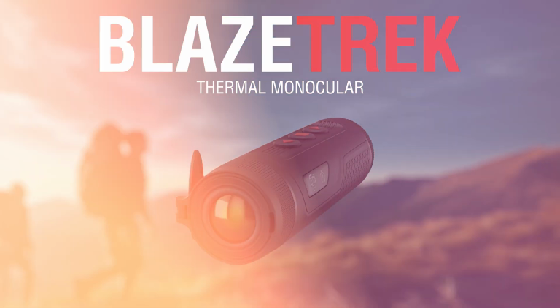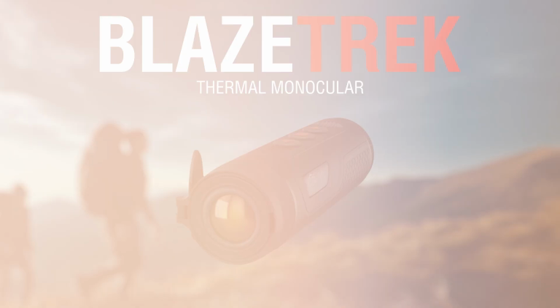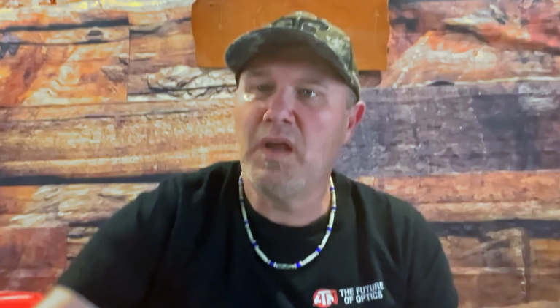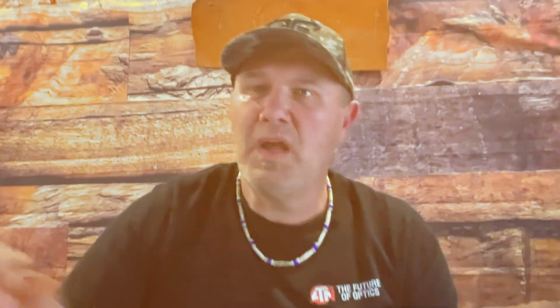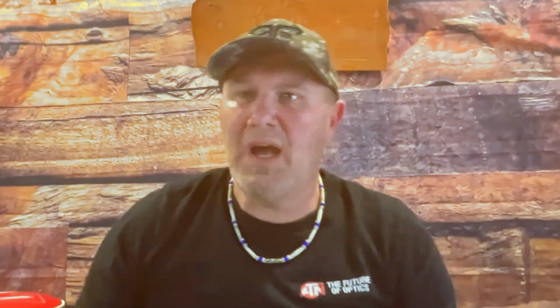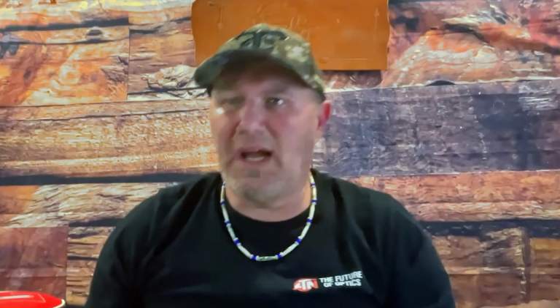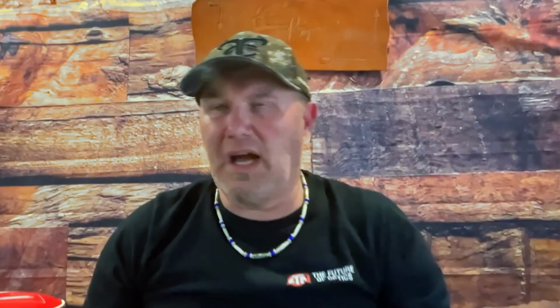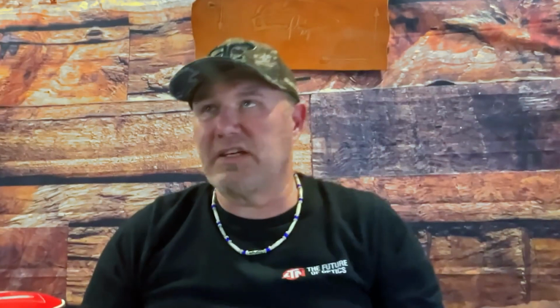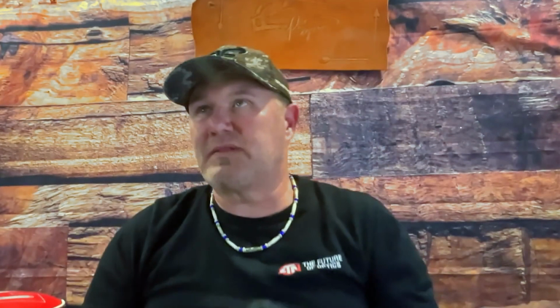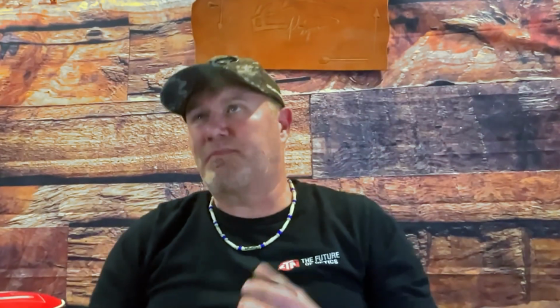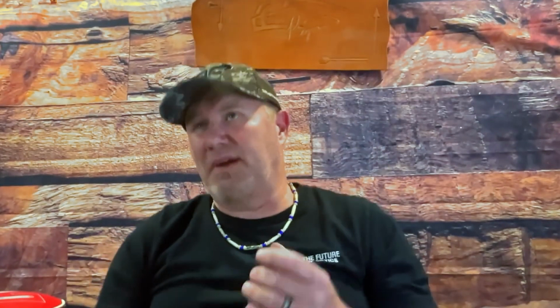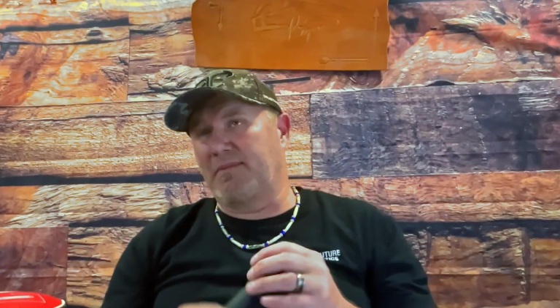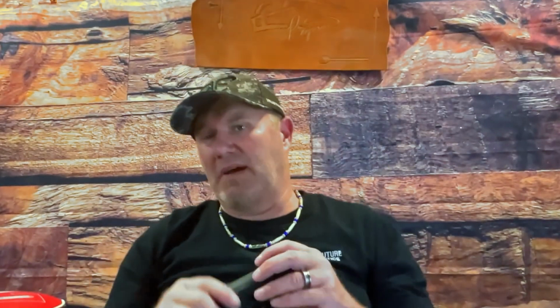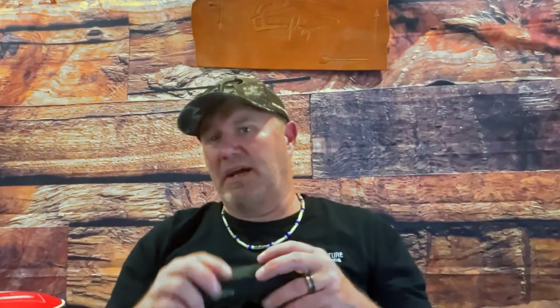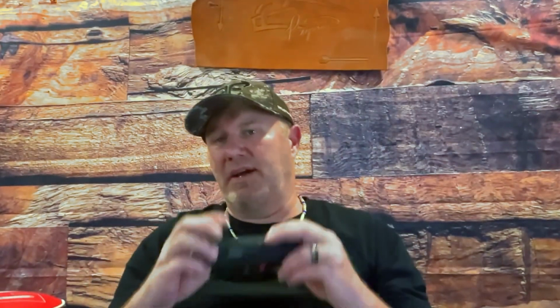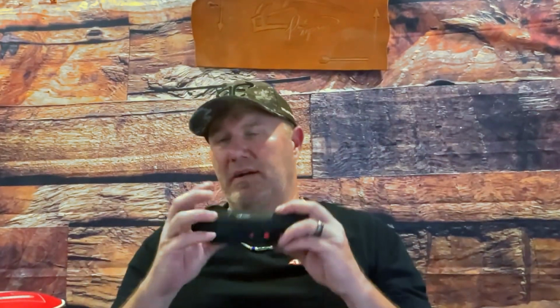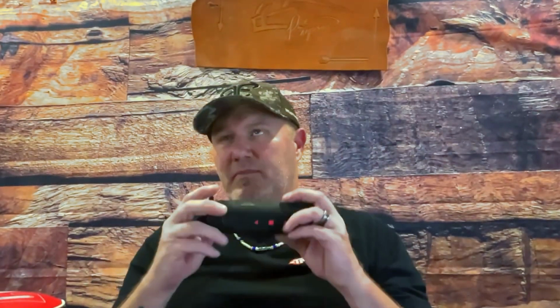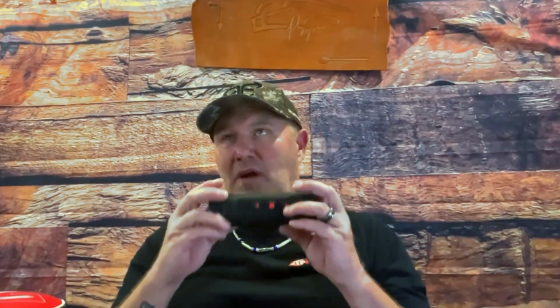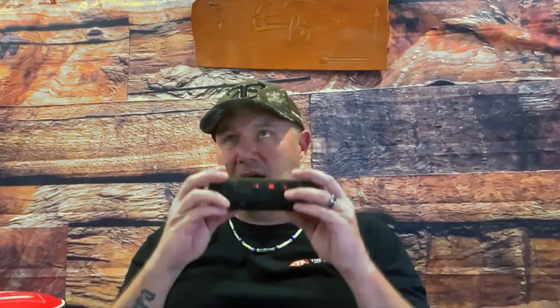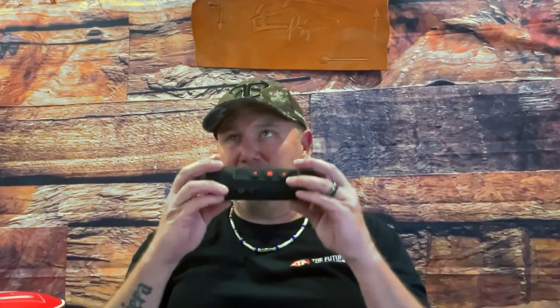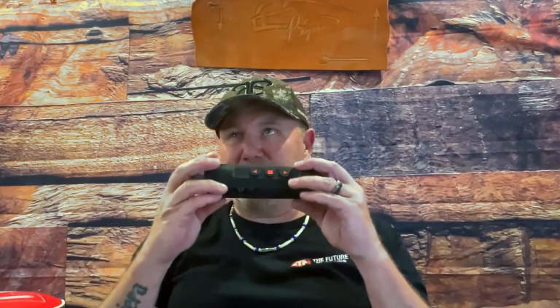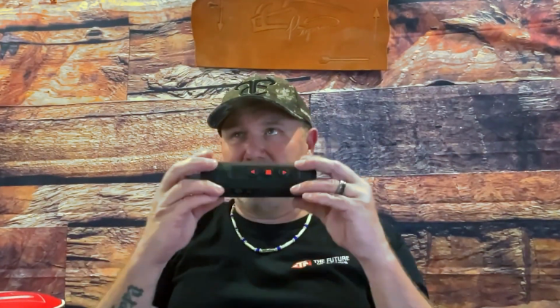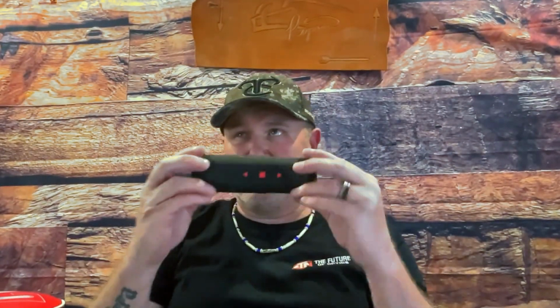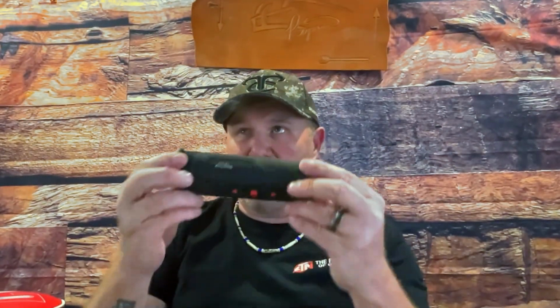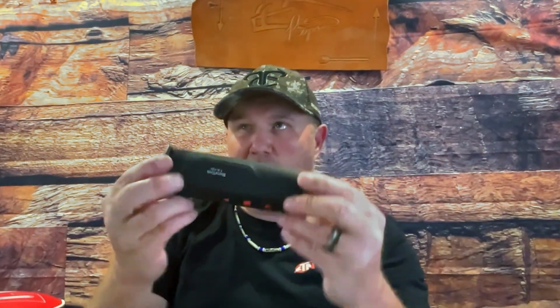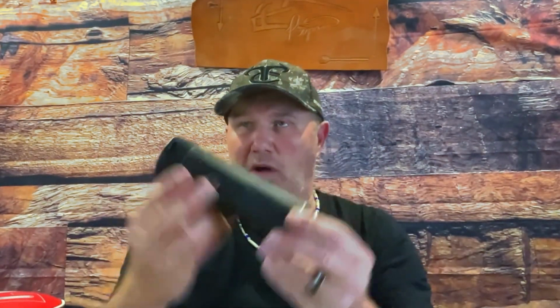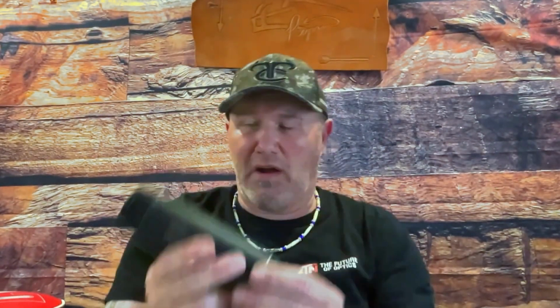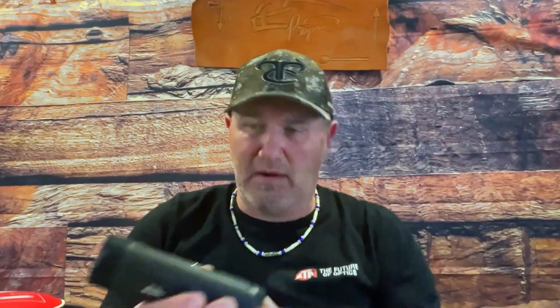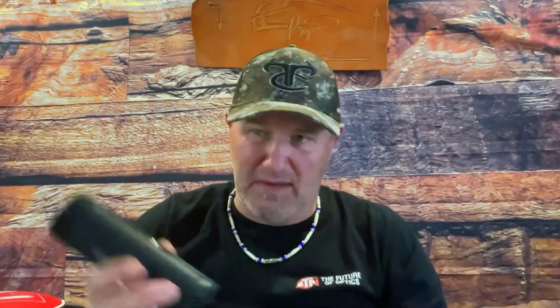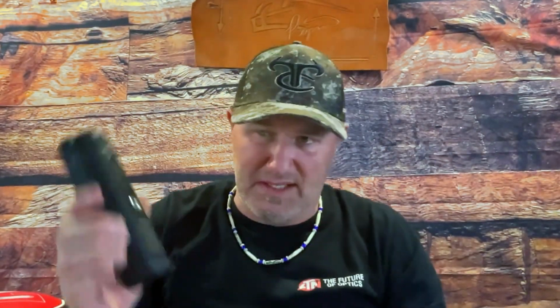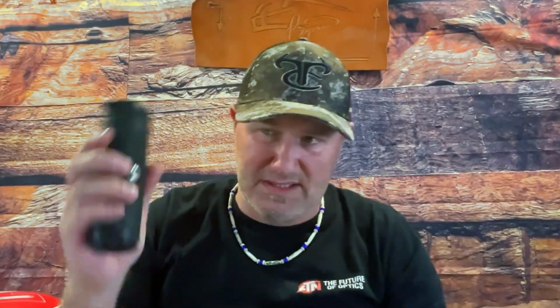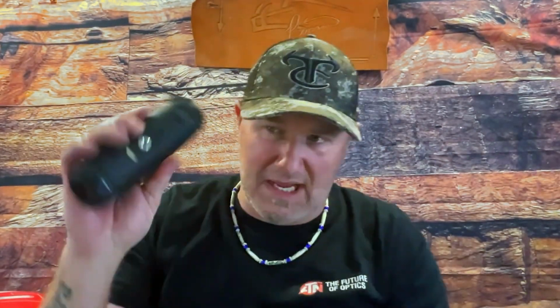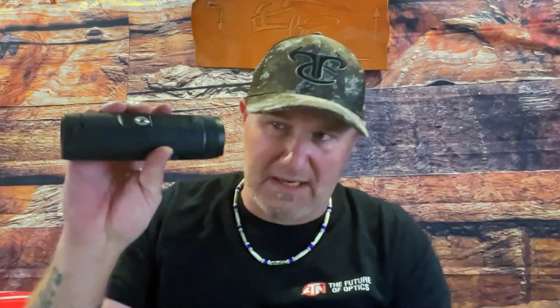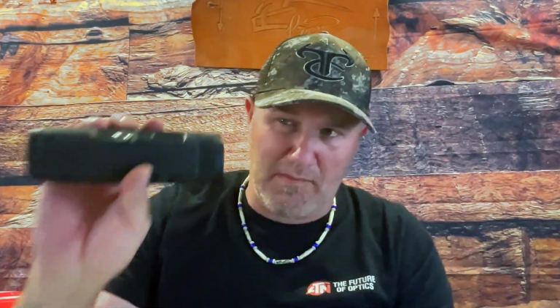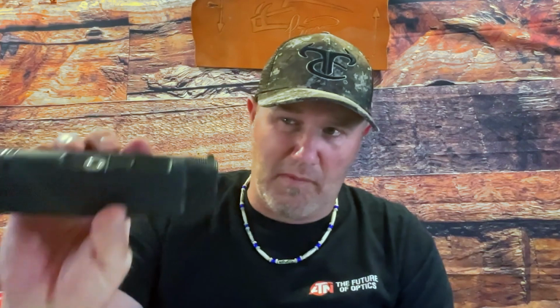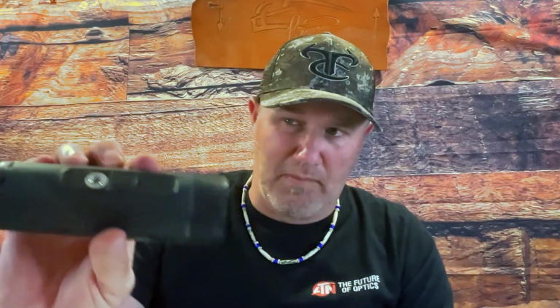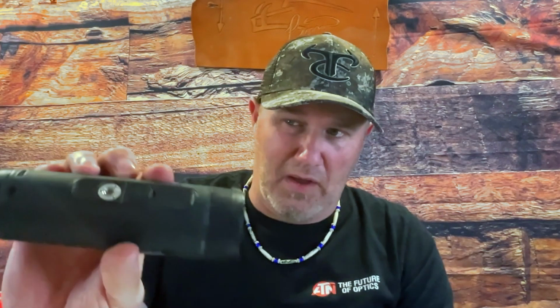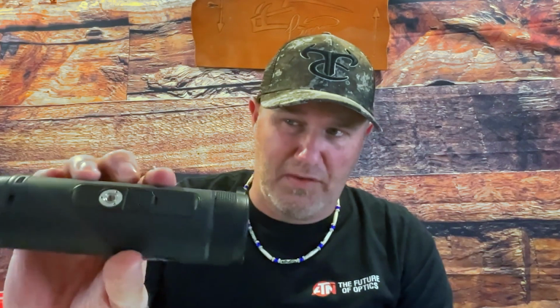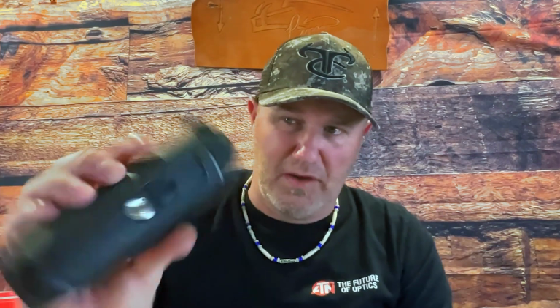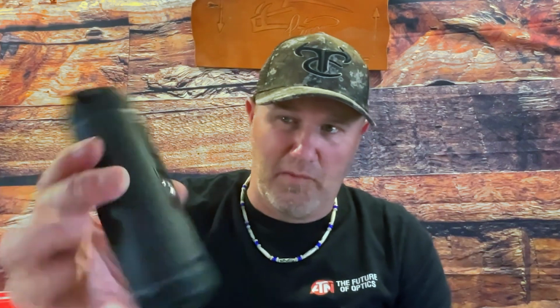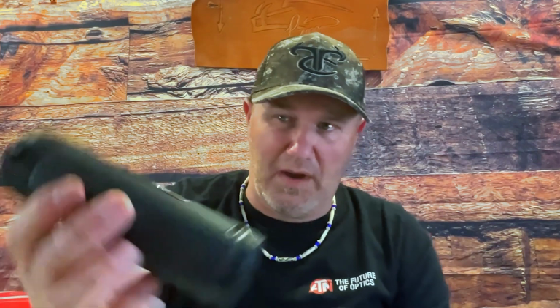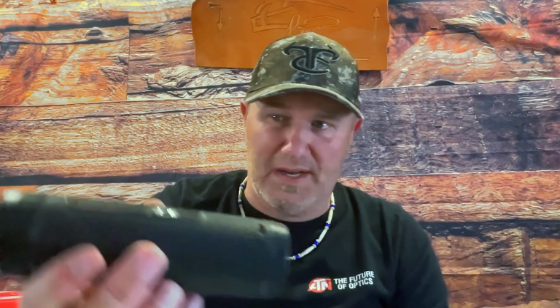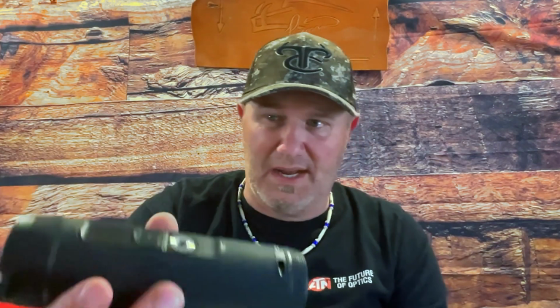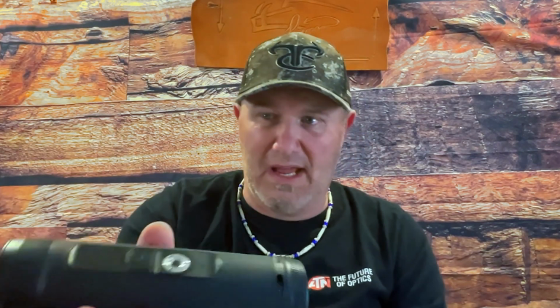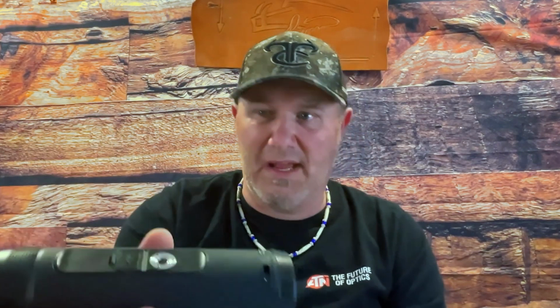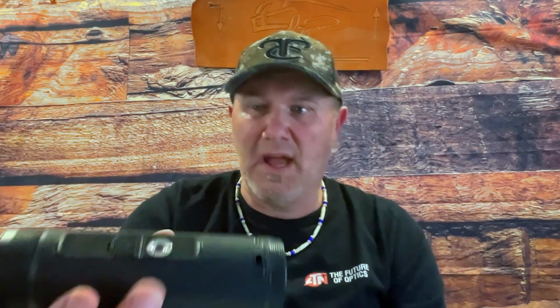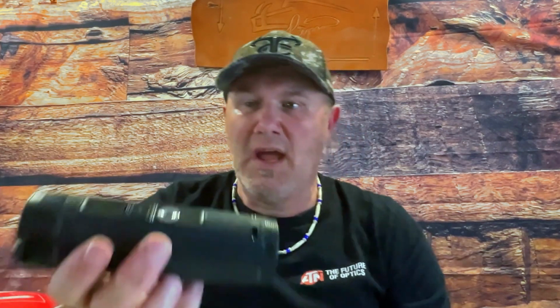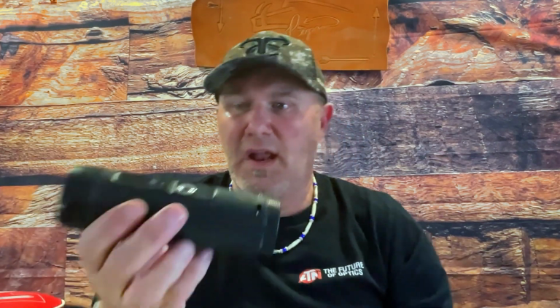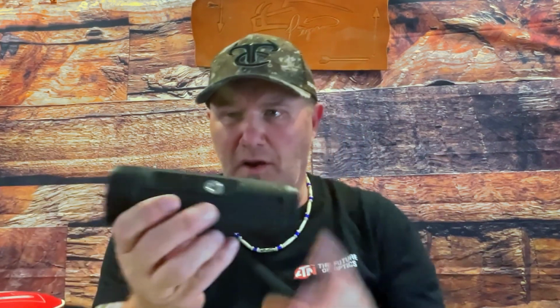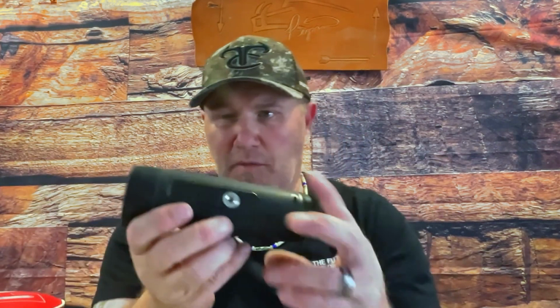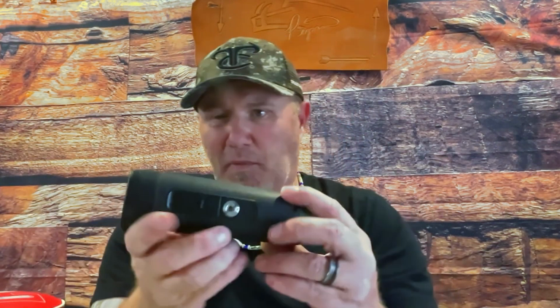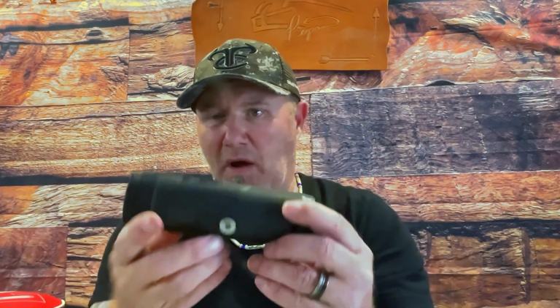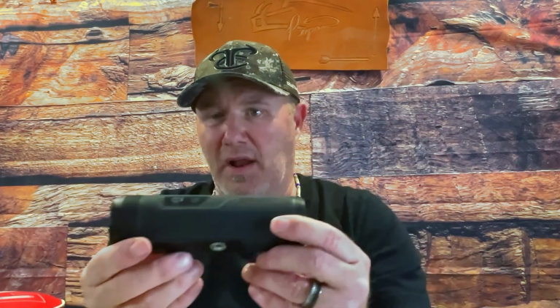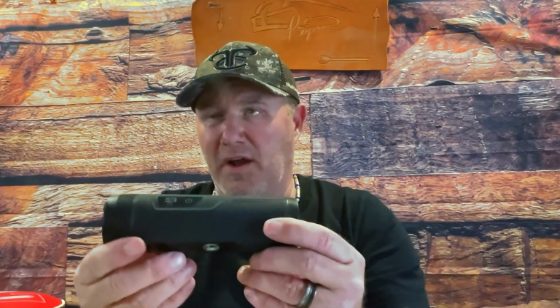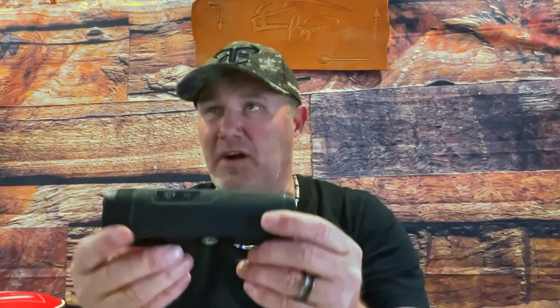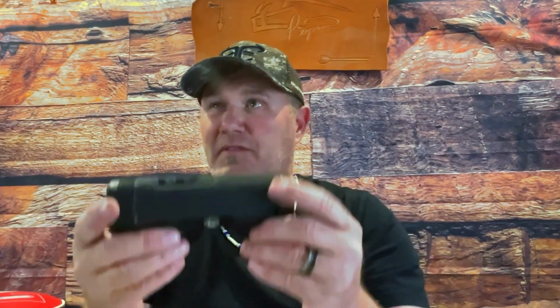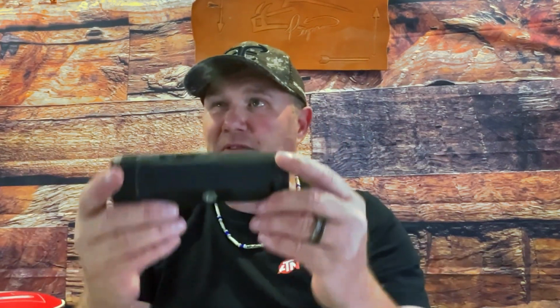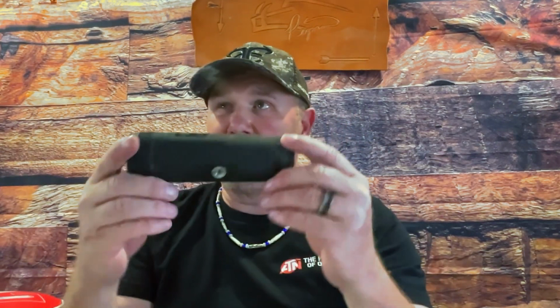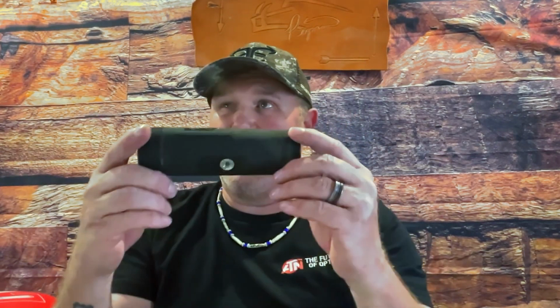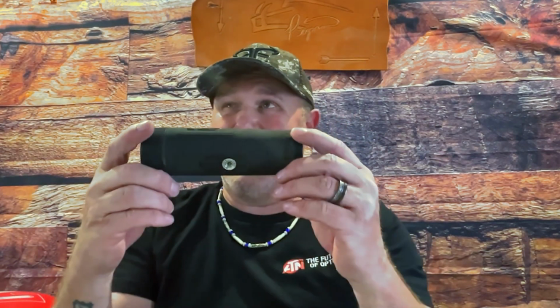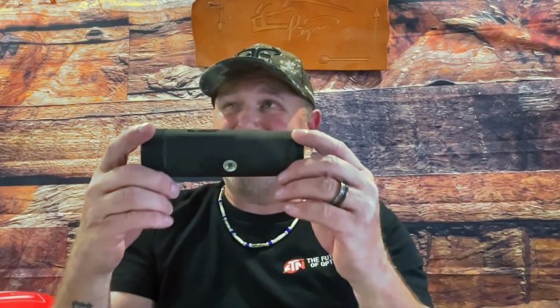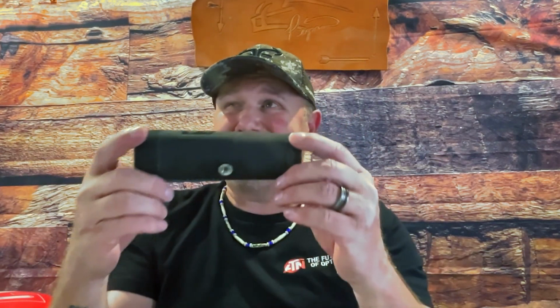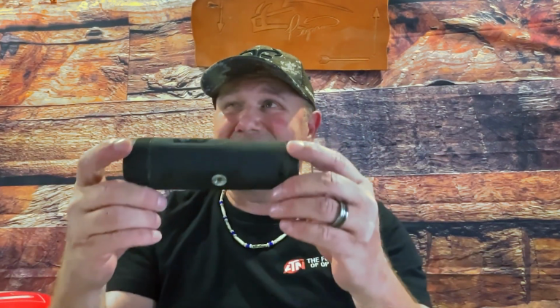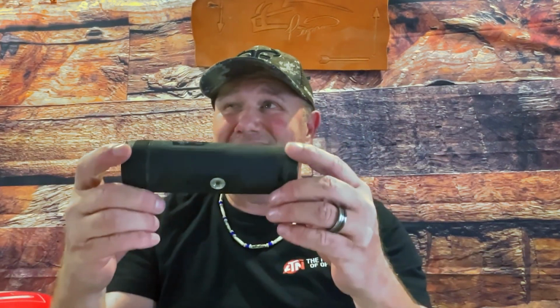Hey guys, Pigman here — Brian Pigman to be exact. I'm going to blow you away today with the Nuke on up from ATN.